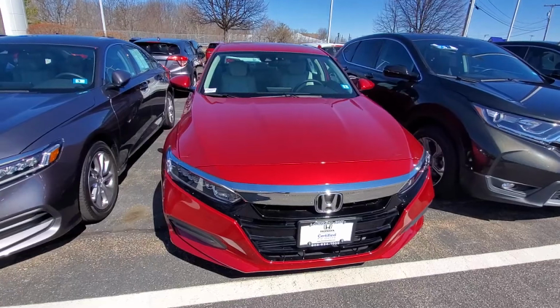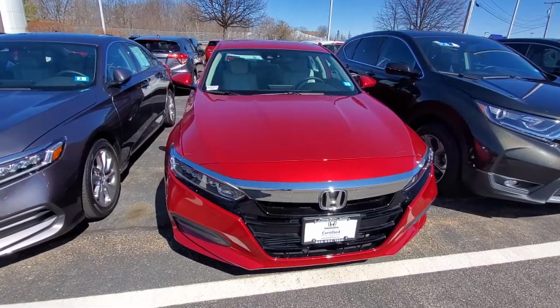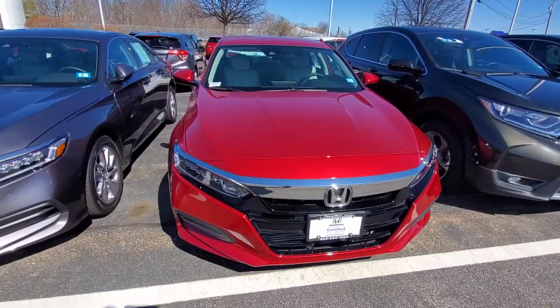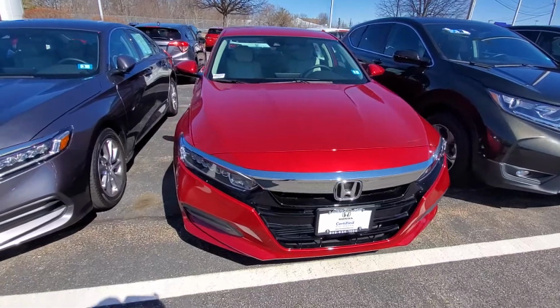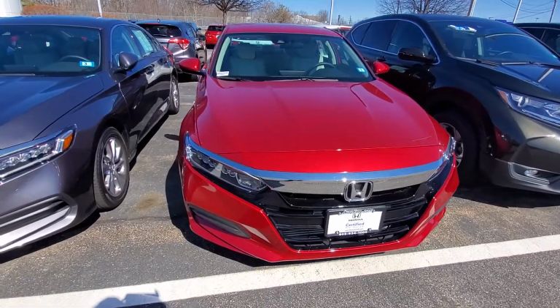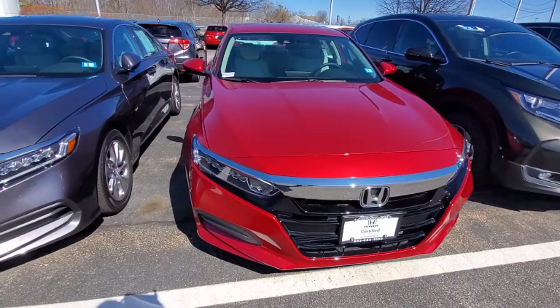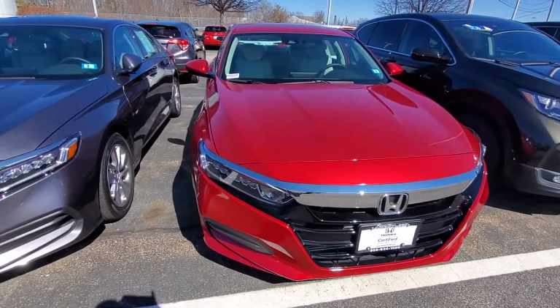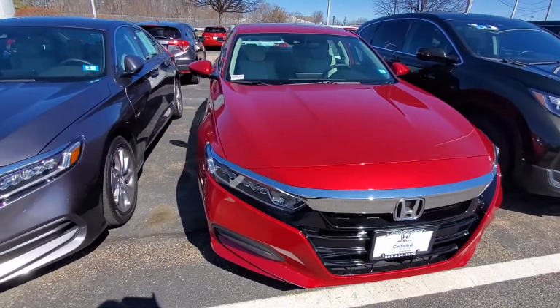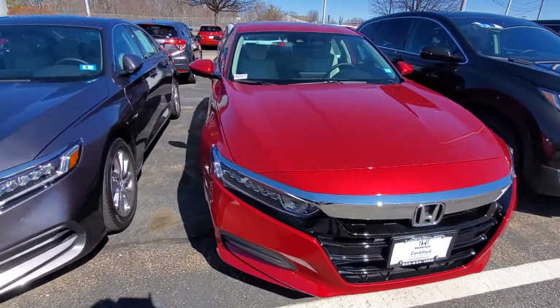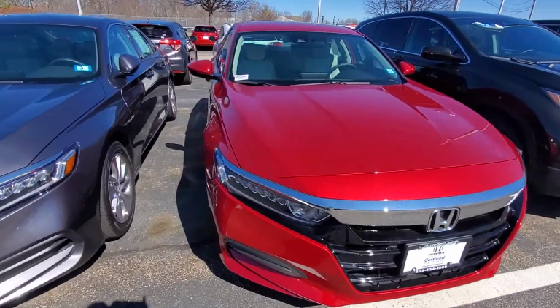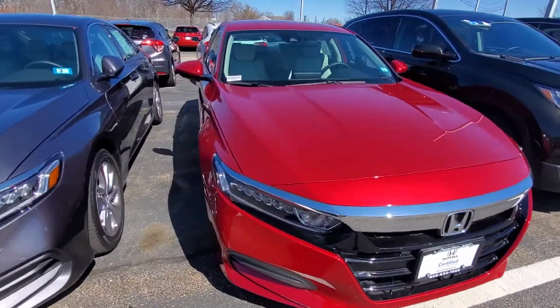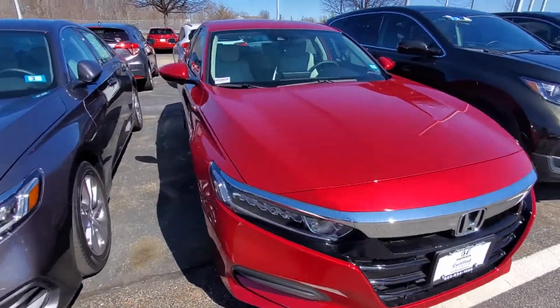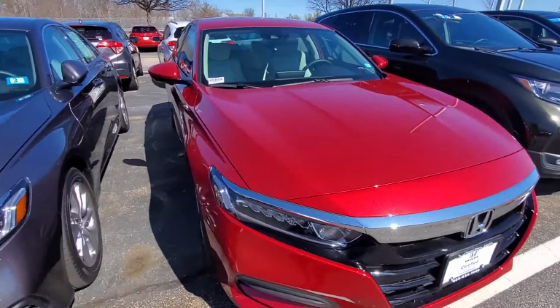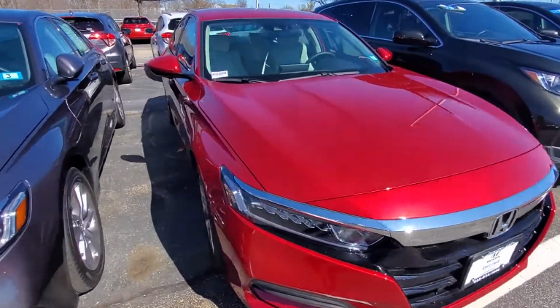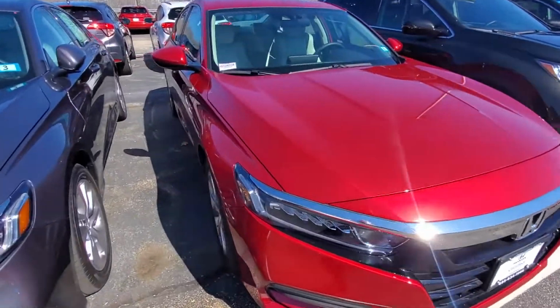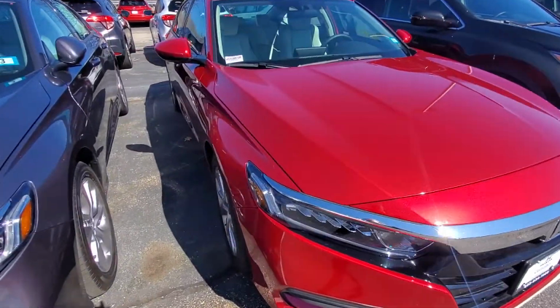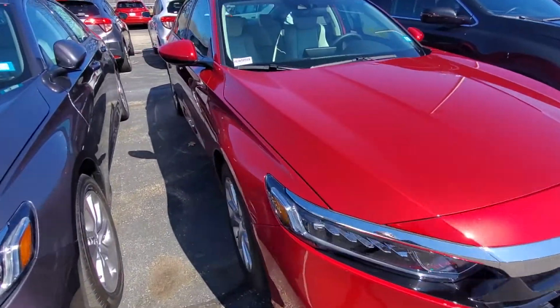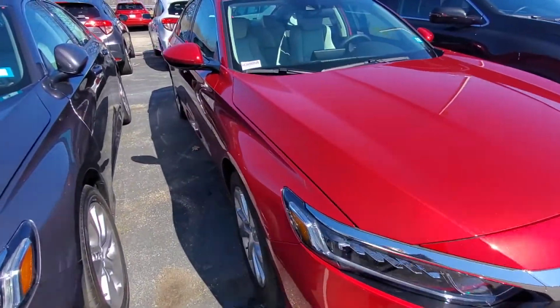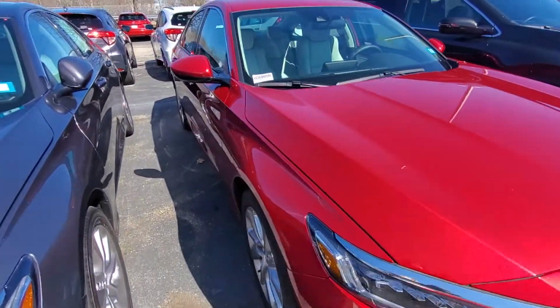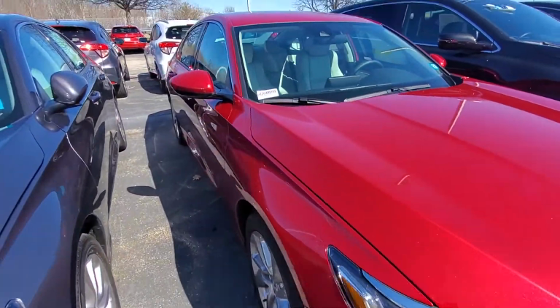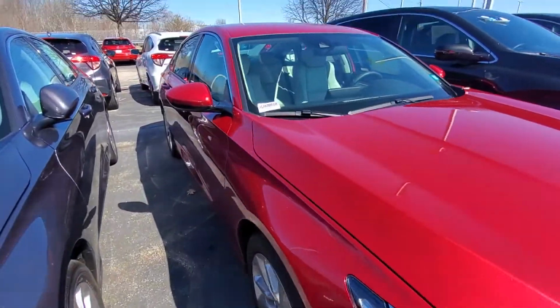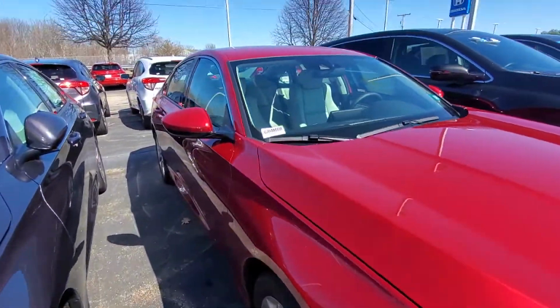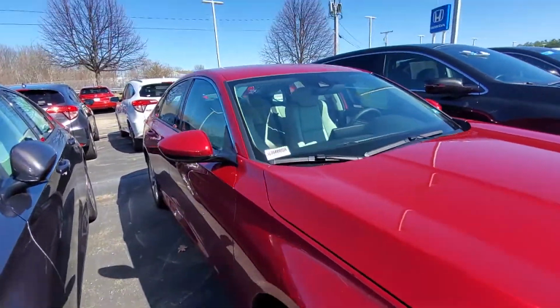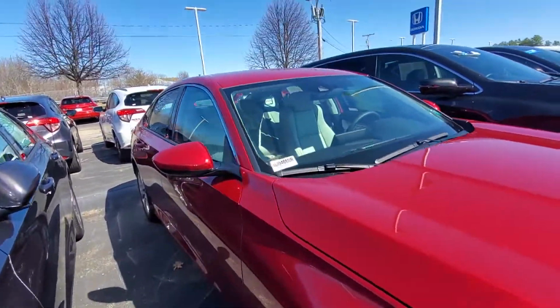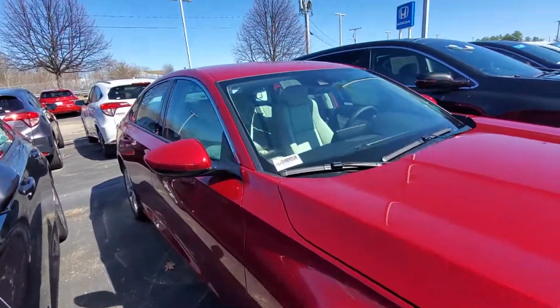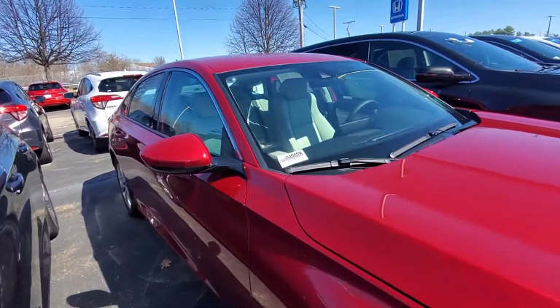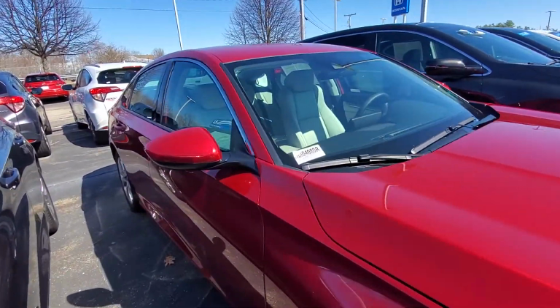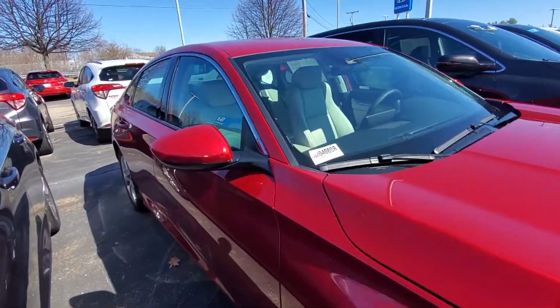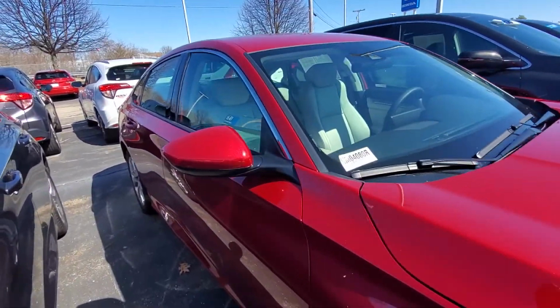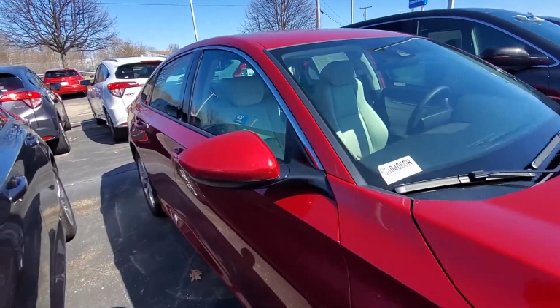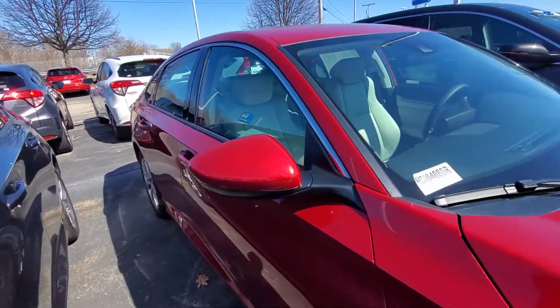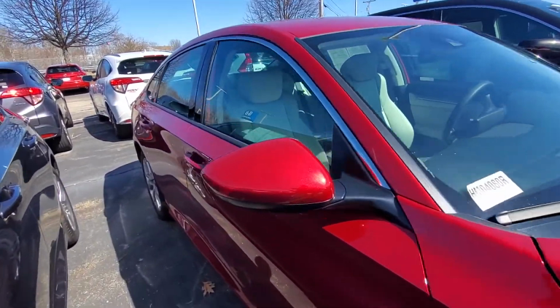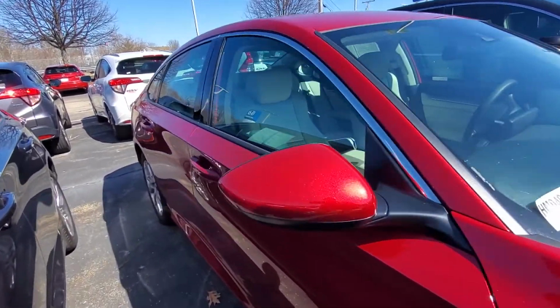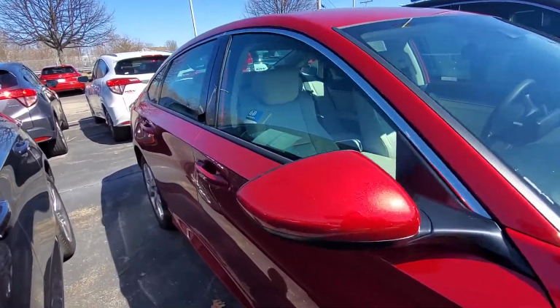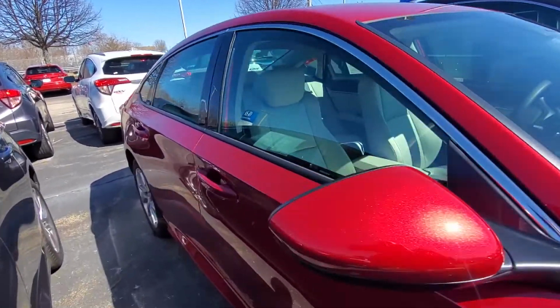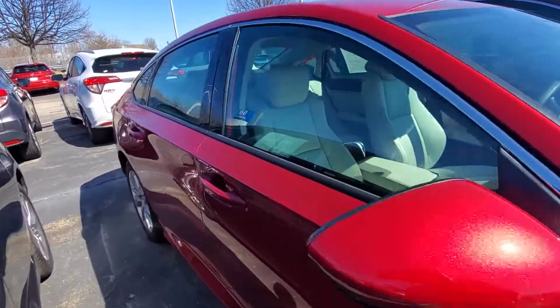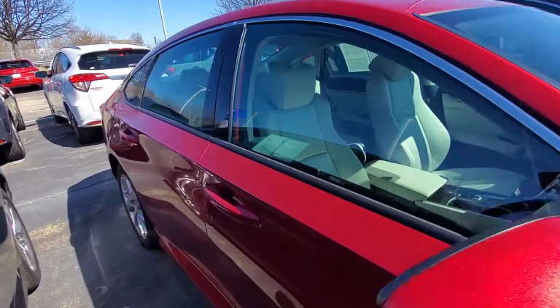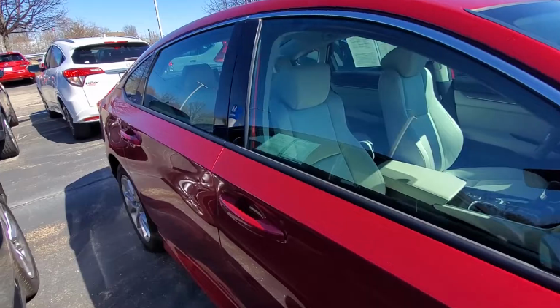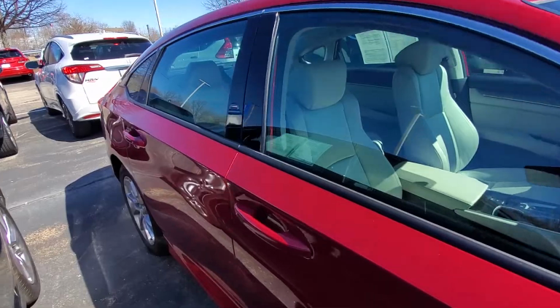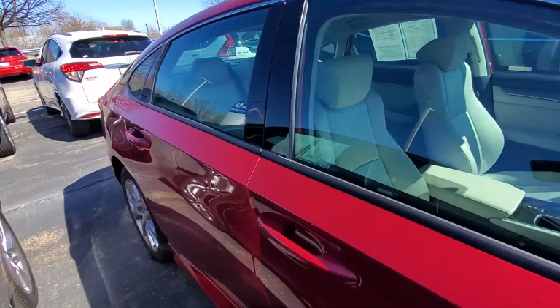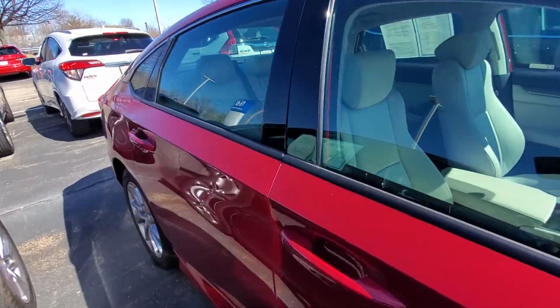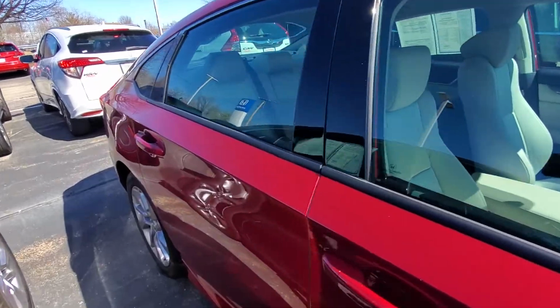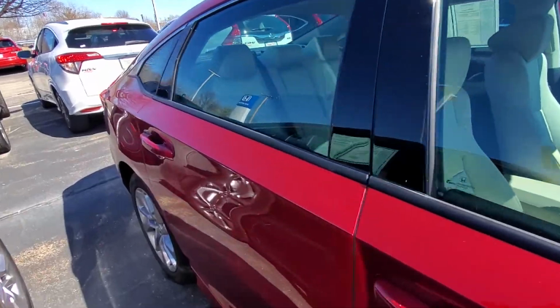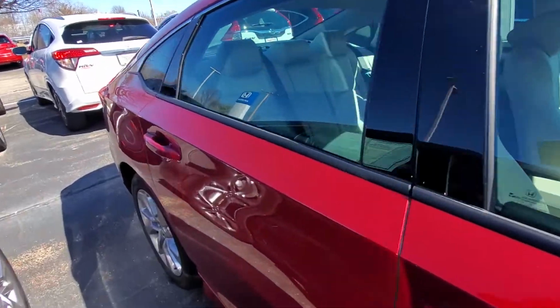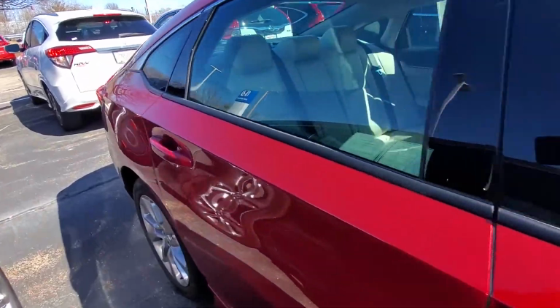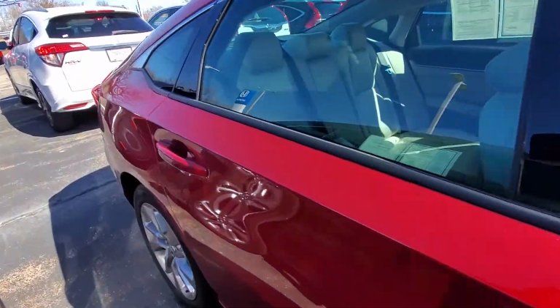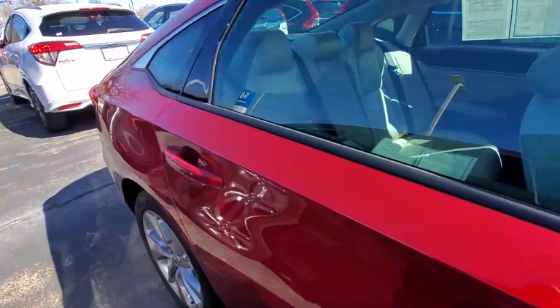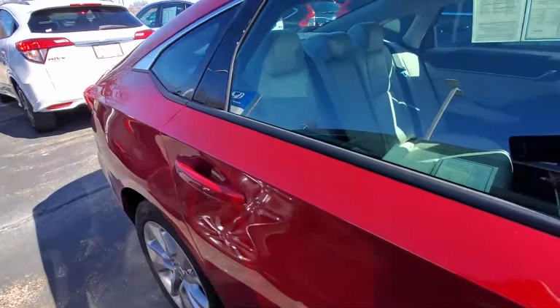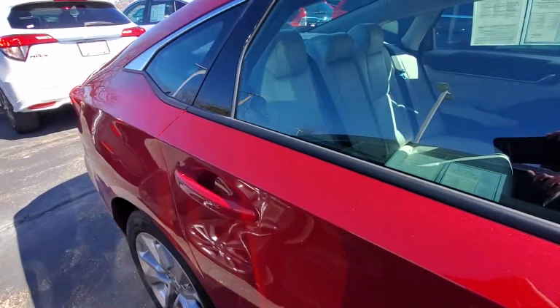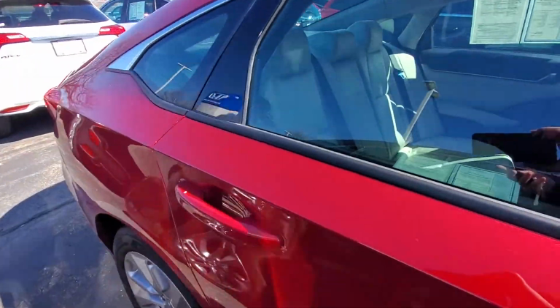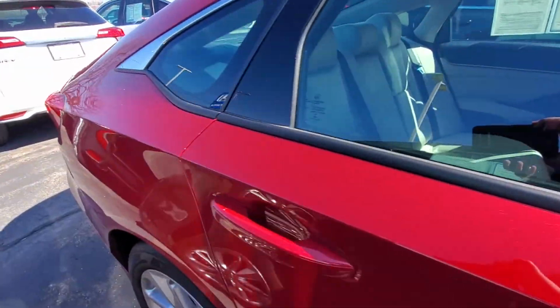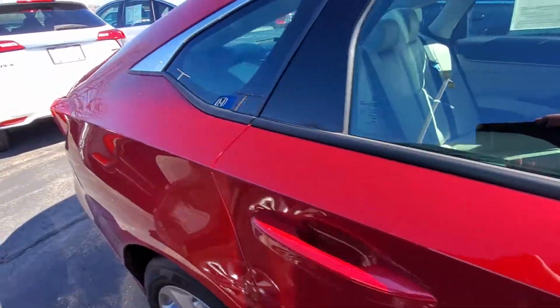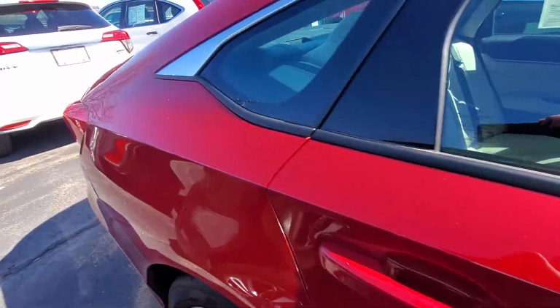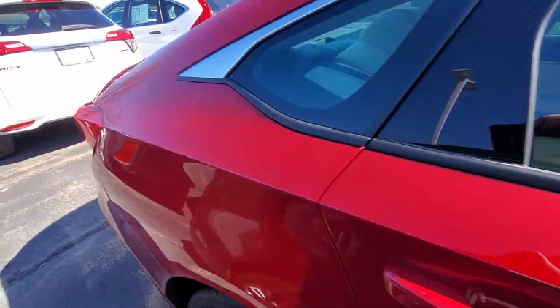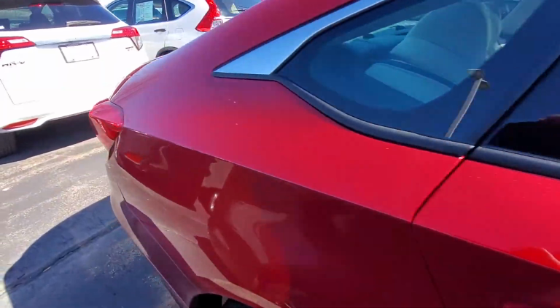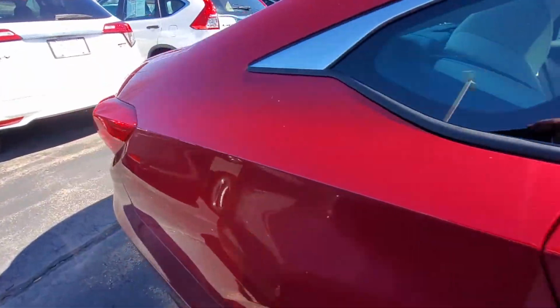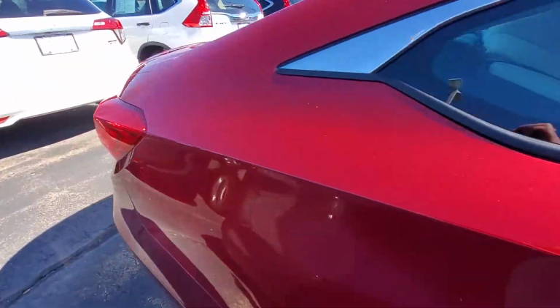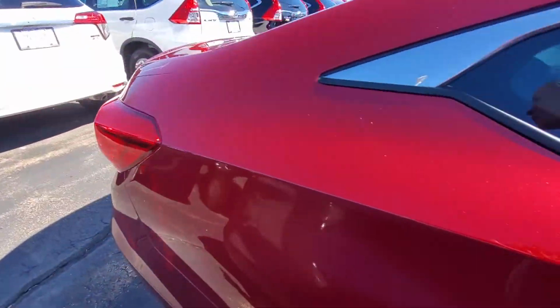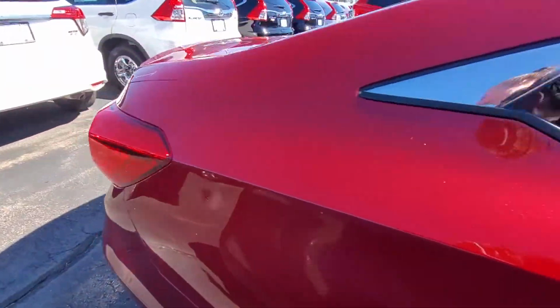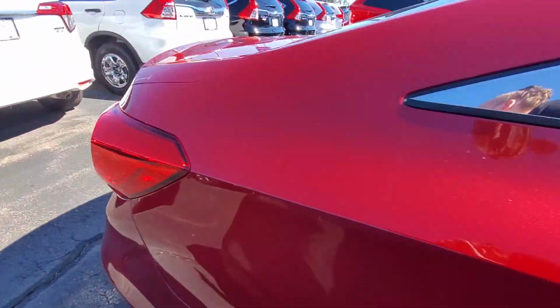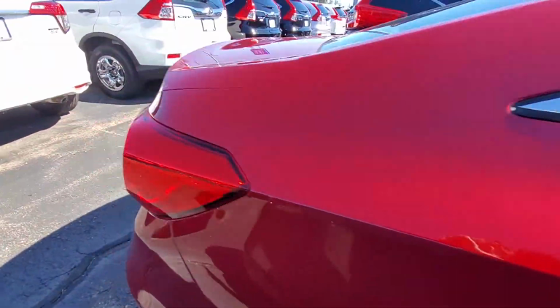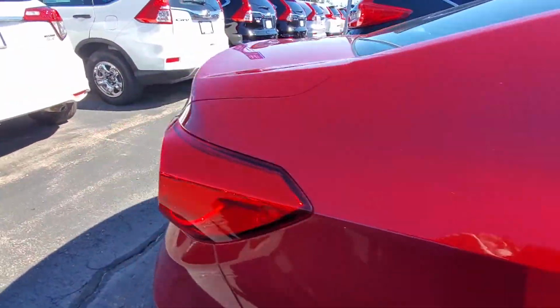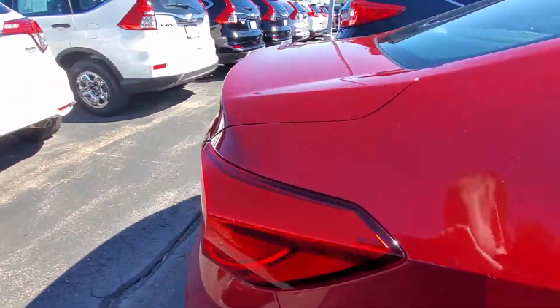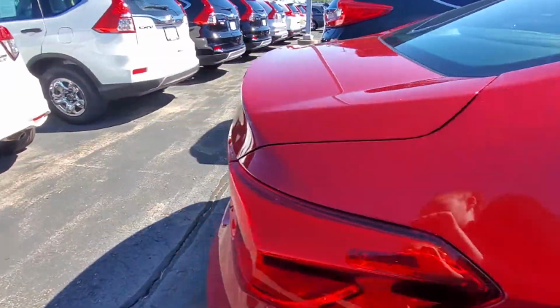Hi Diana, this is Alex over at AutoFair Honda. I just wanted to send you a quick walk-around video of the 2019 Honda Accord that you inquired about online.